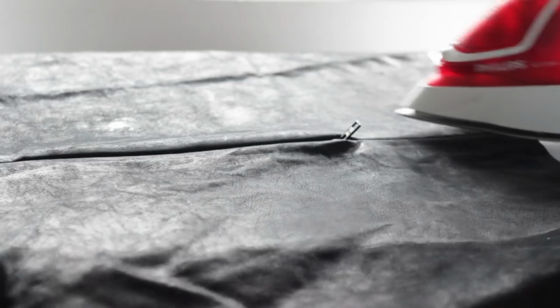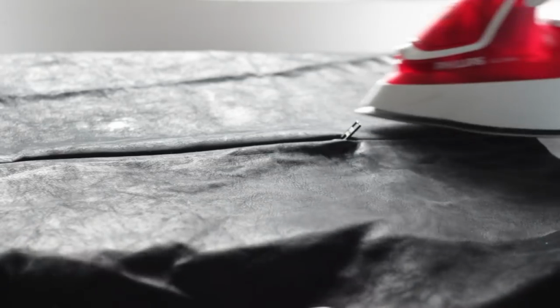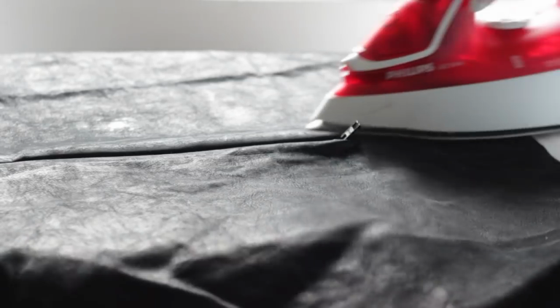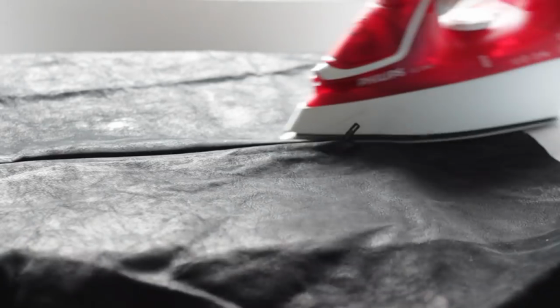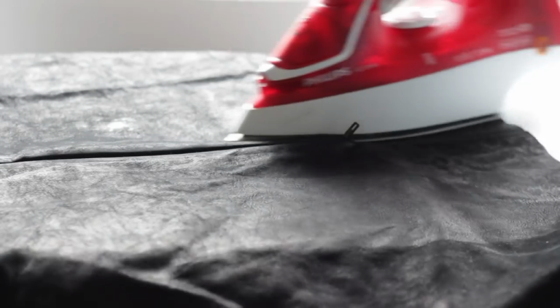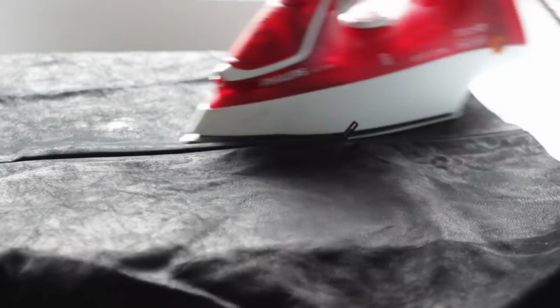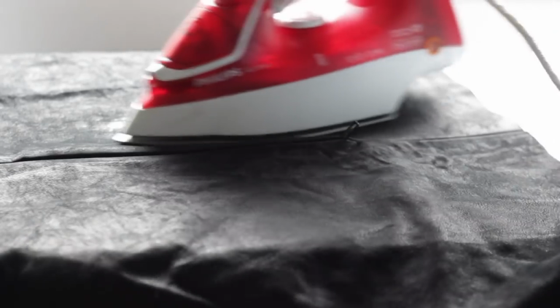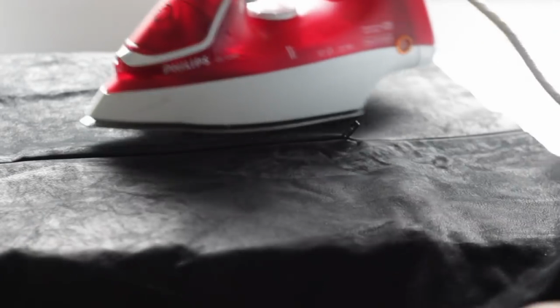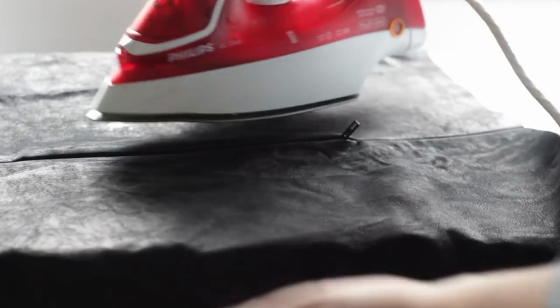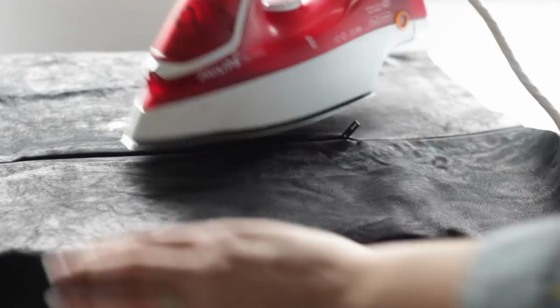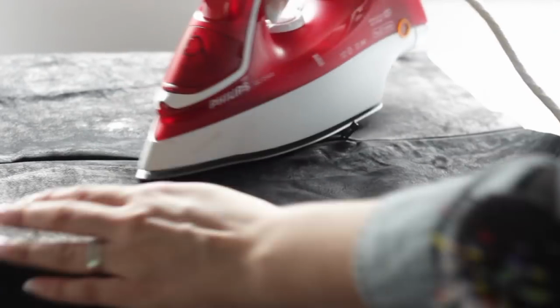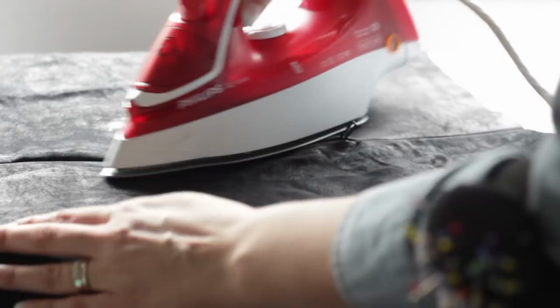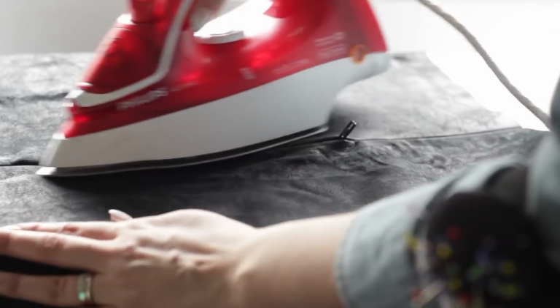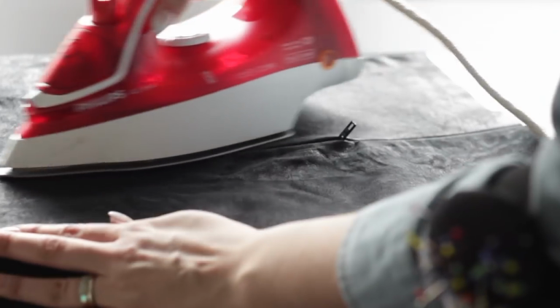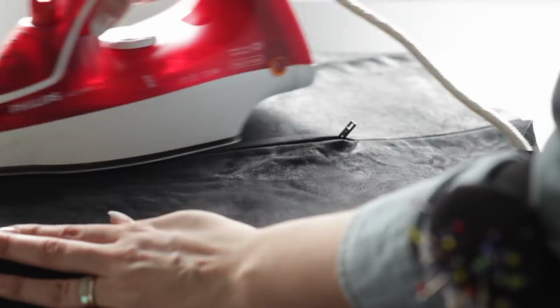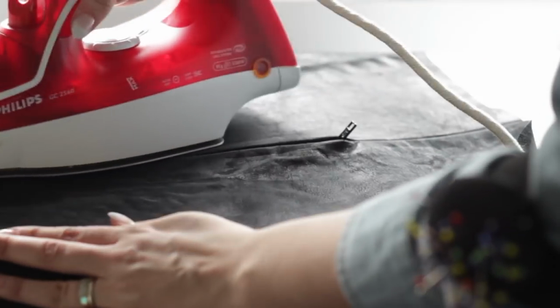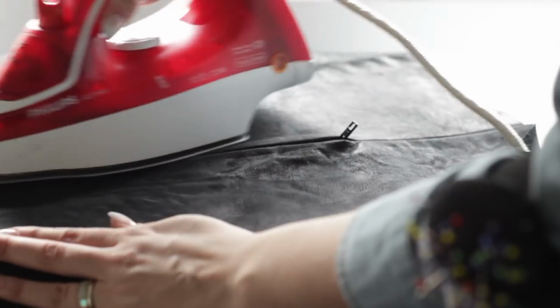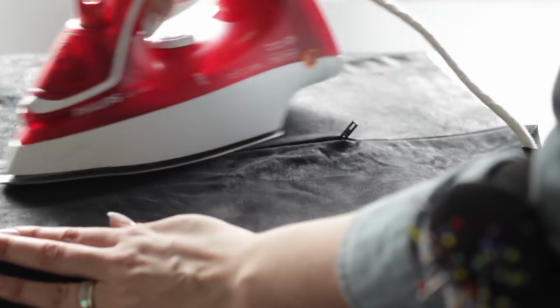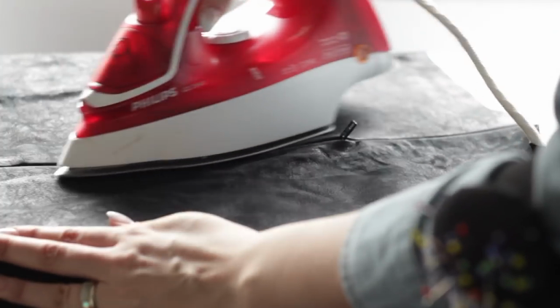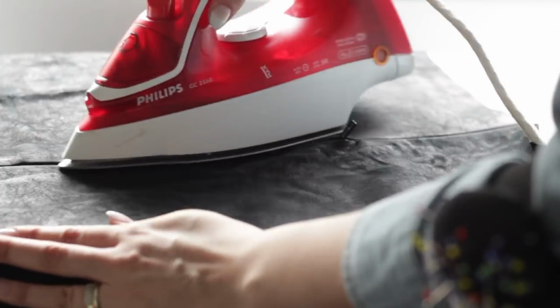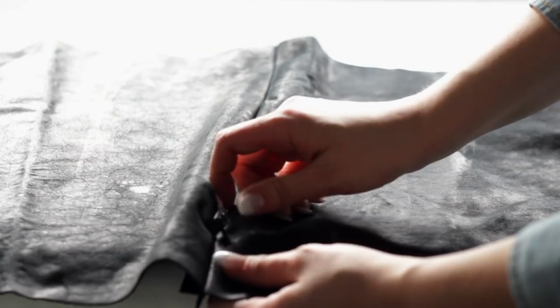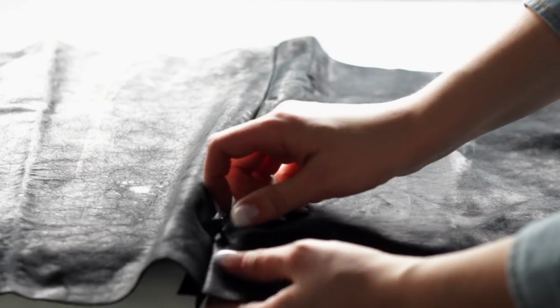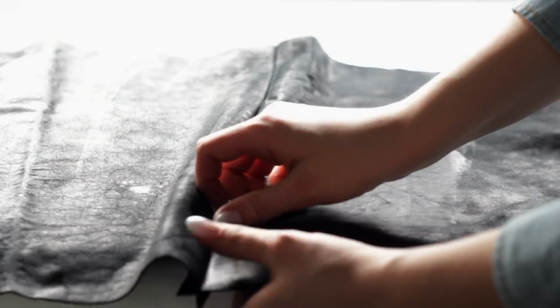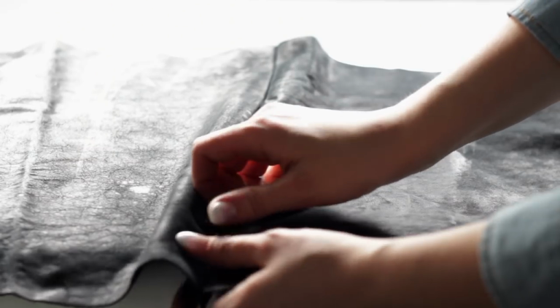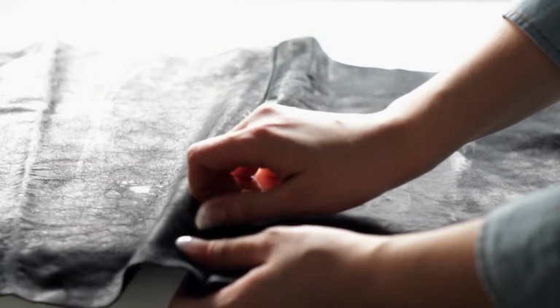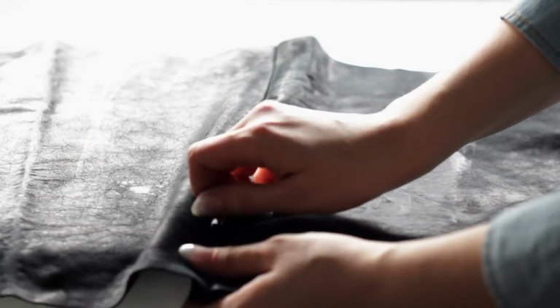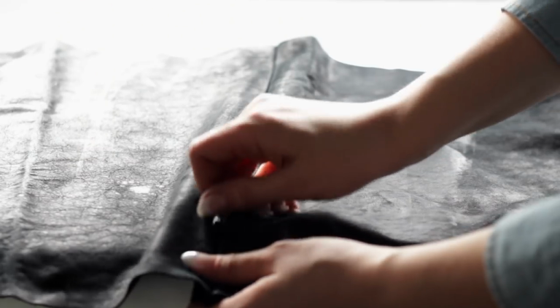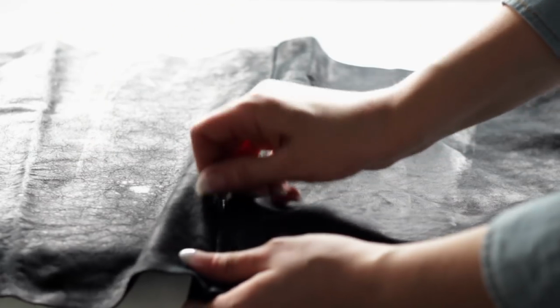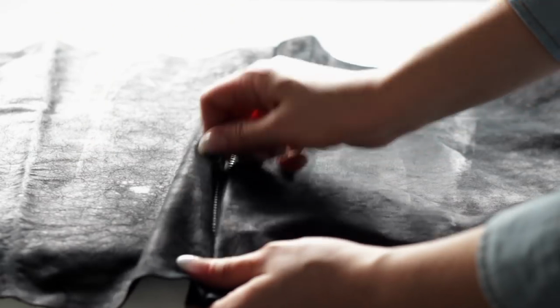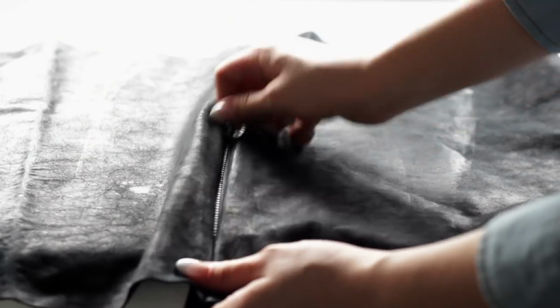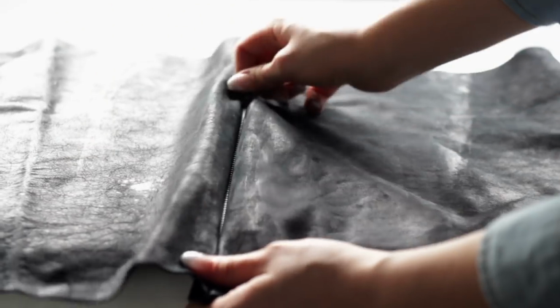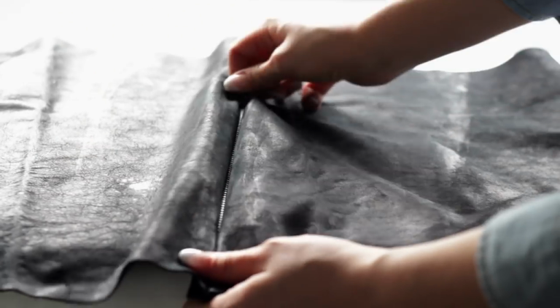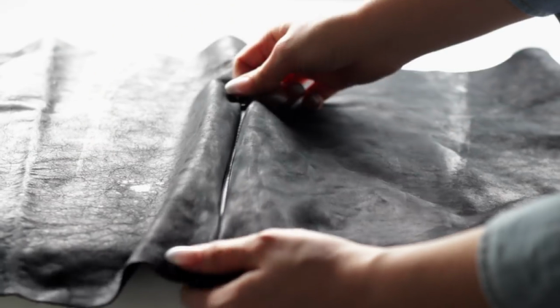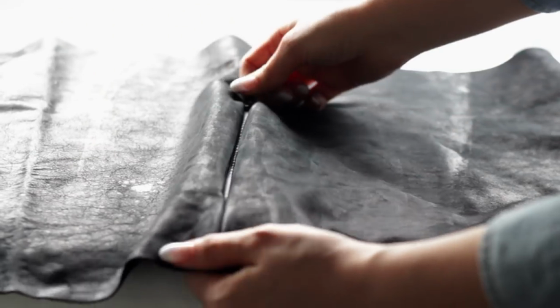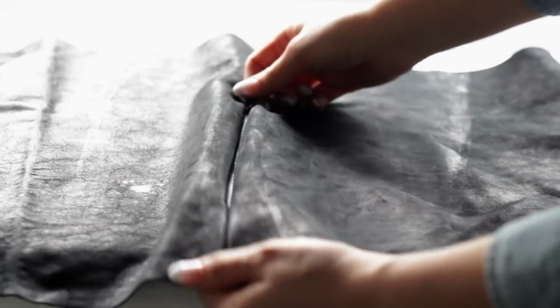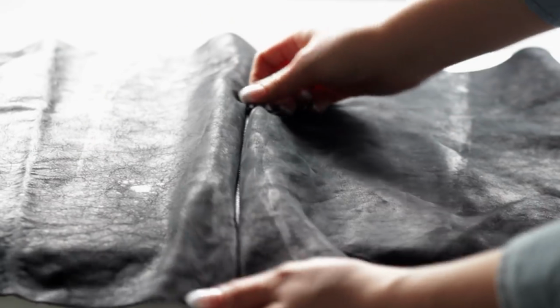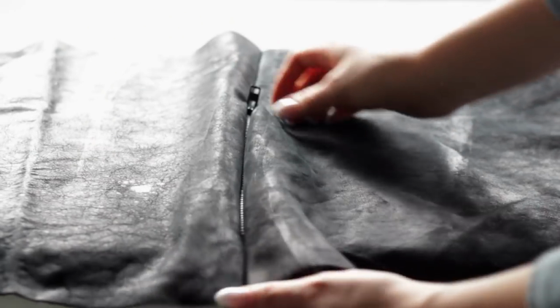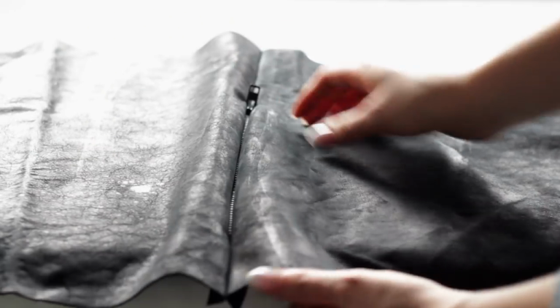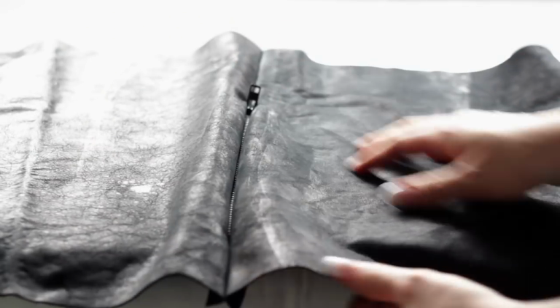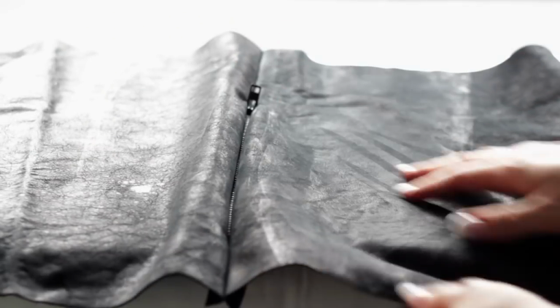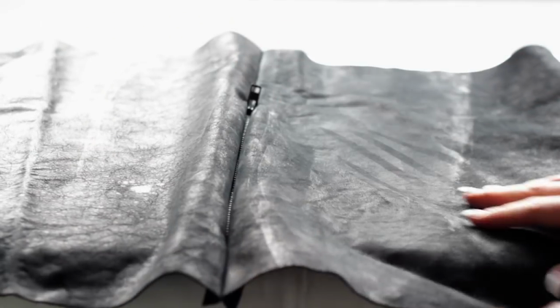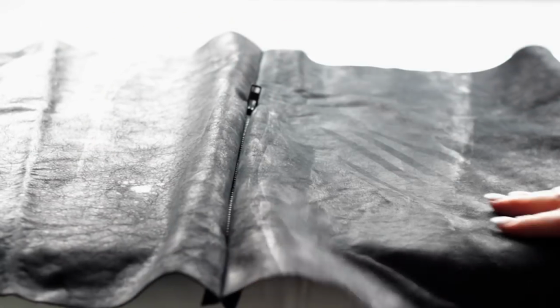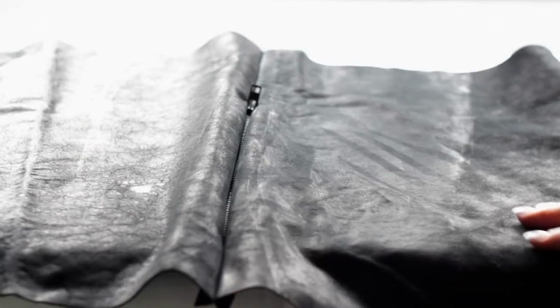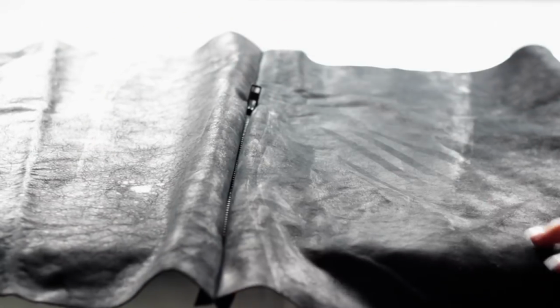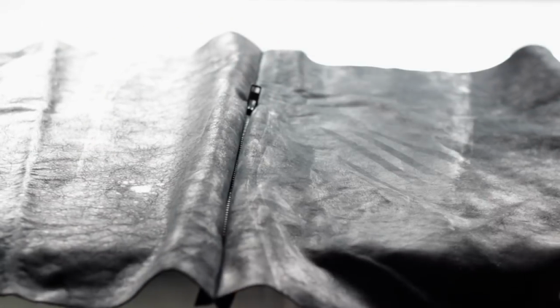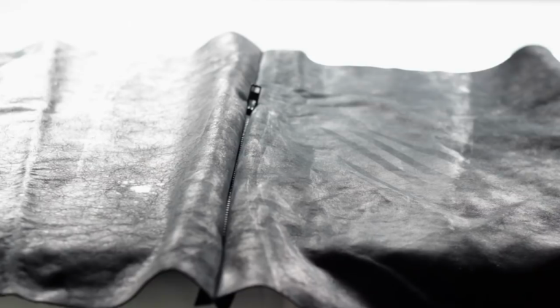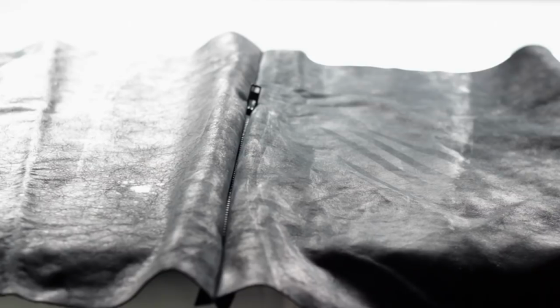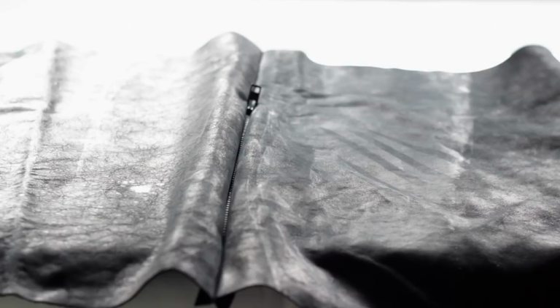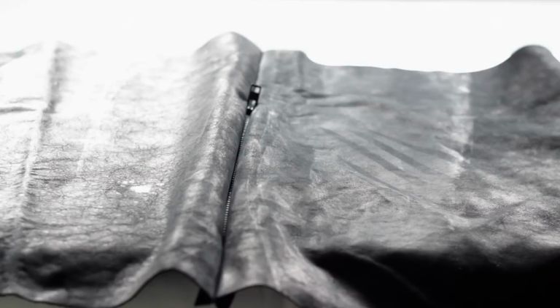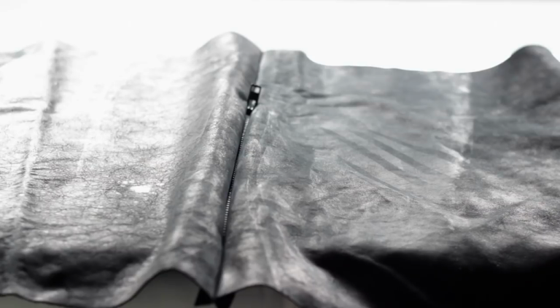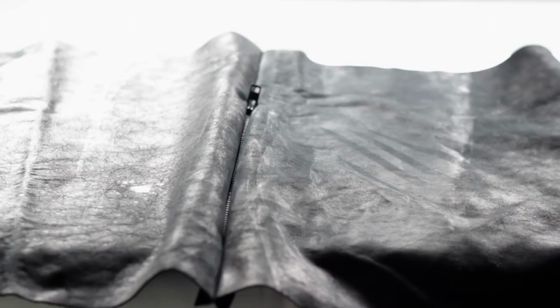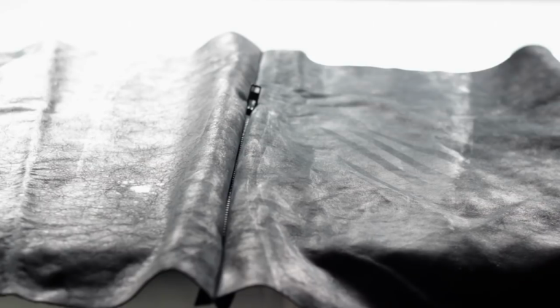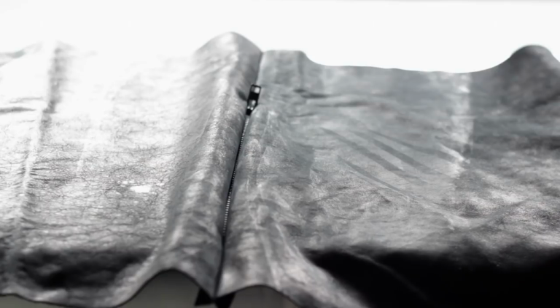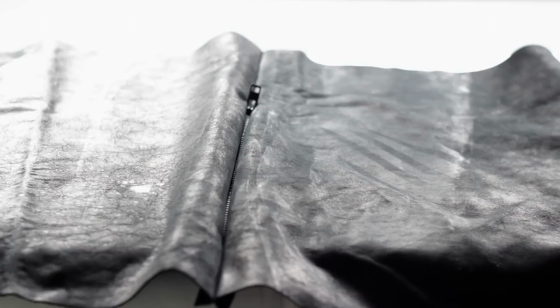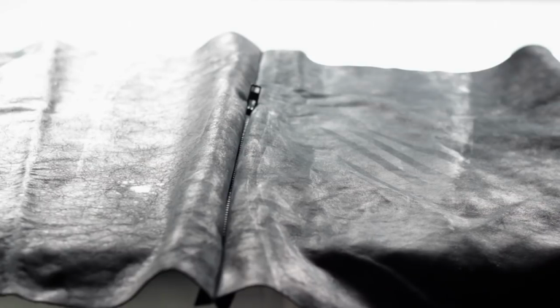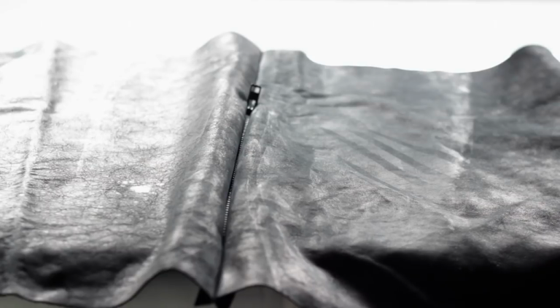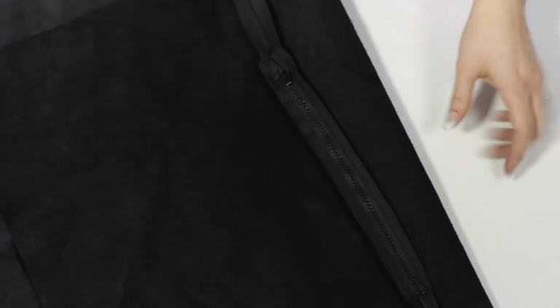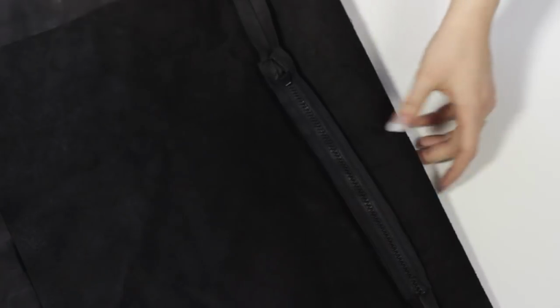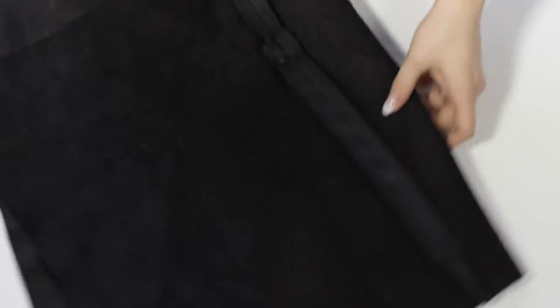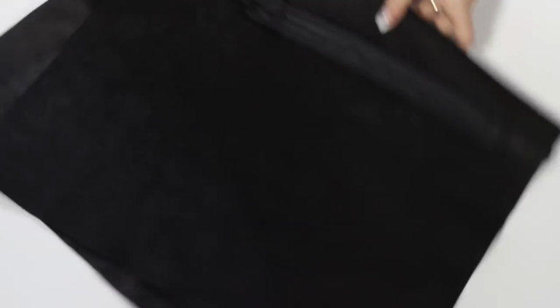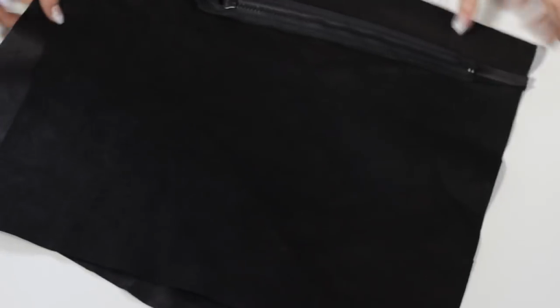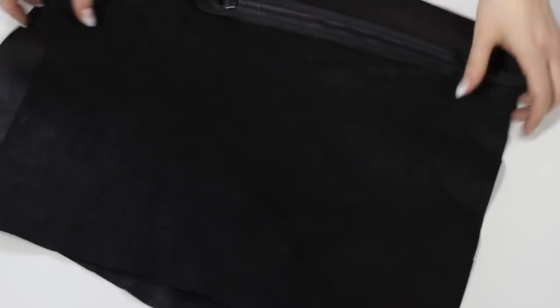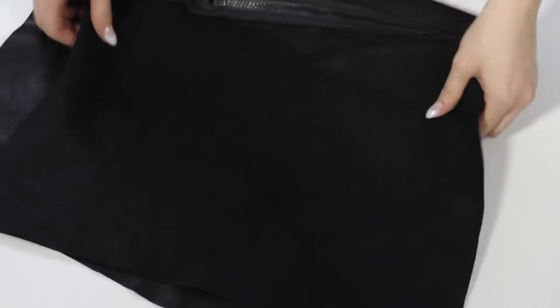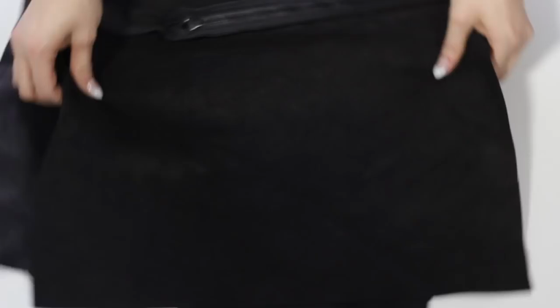Just a quick tip: never use steam when ironing leather. Steam can really ruin the finish of the leather.